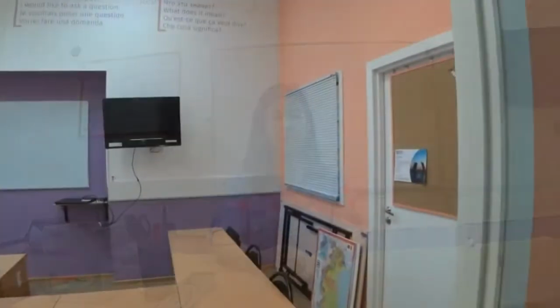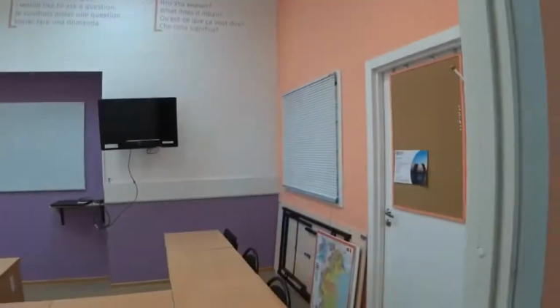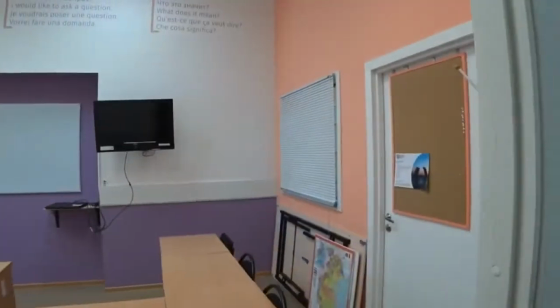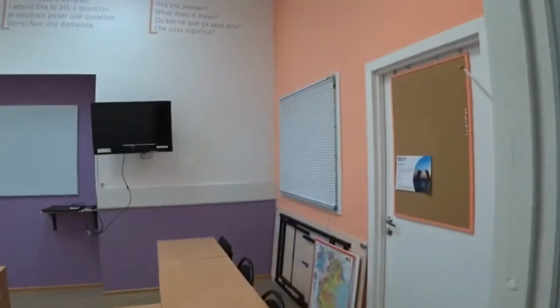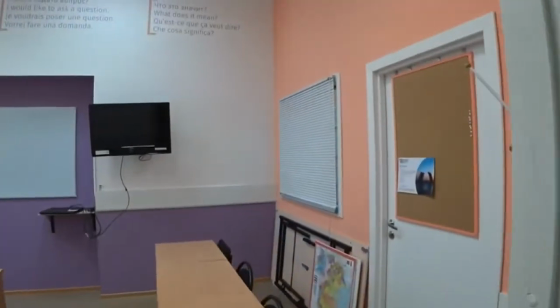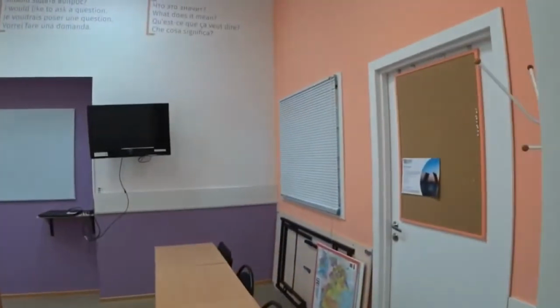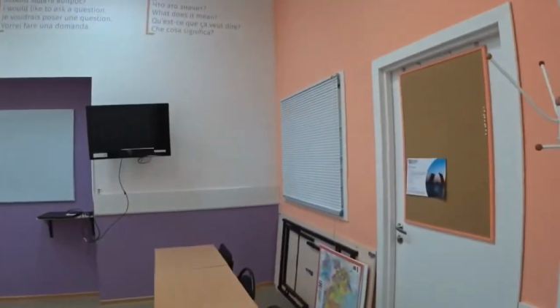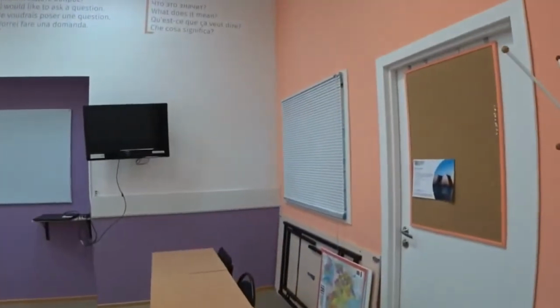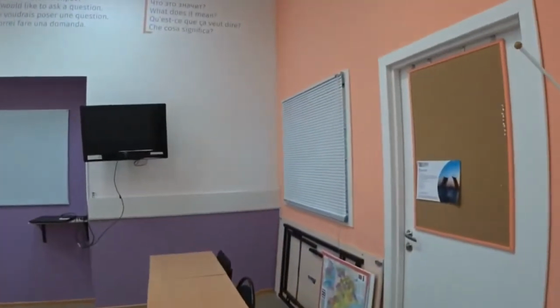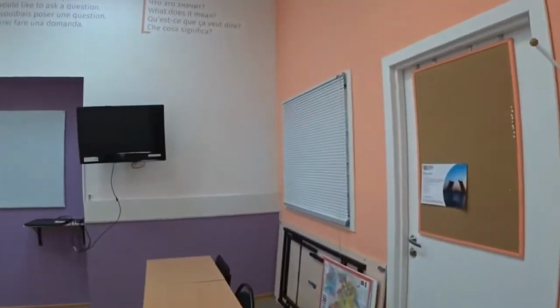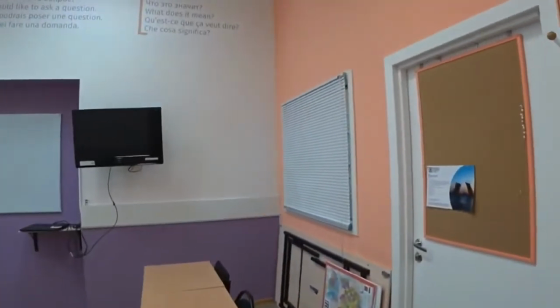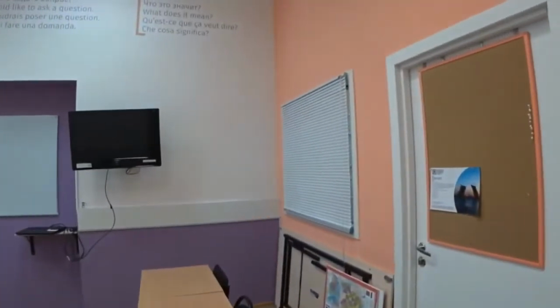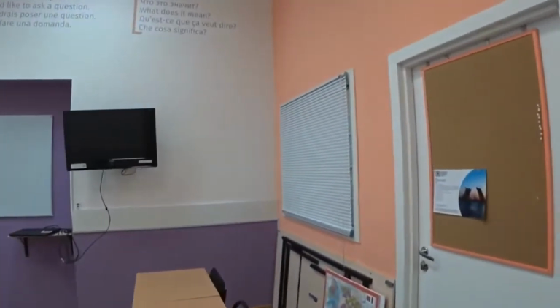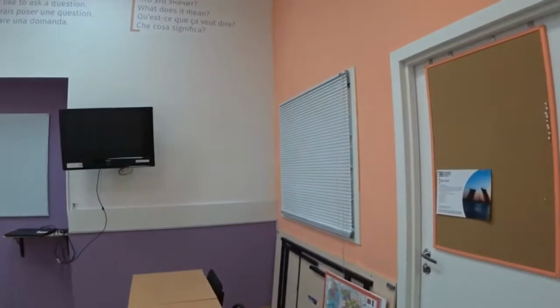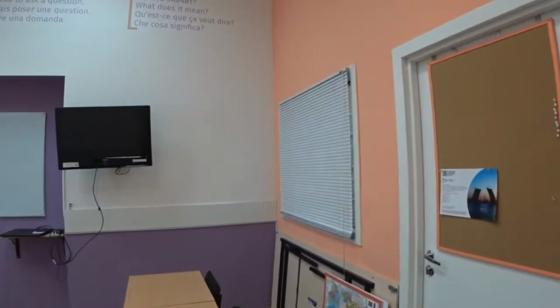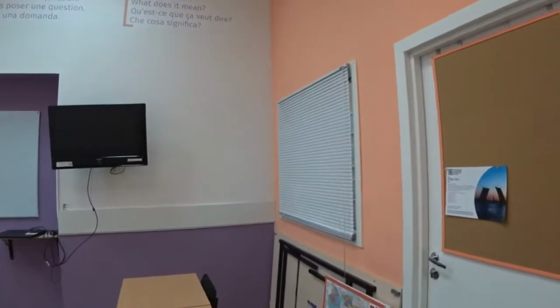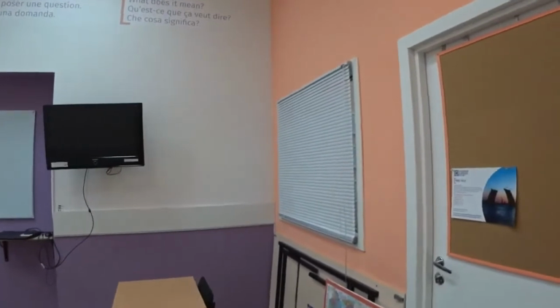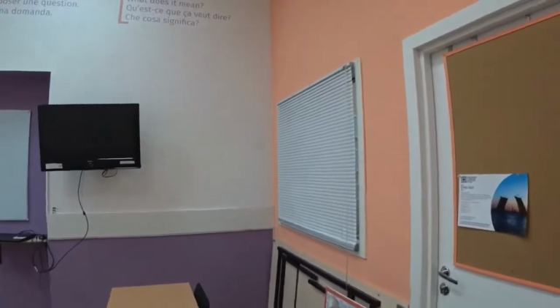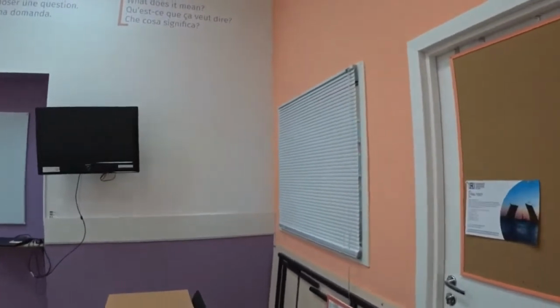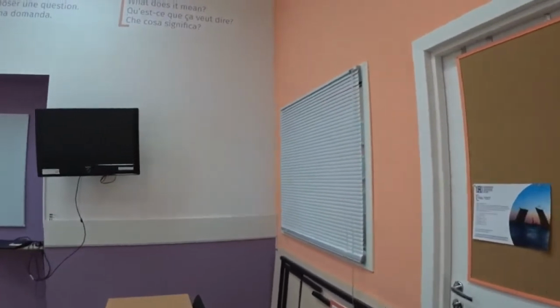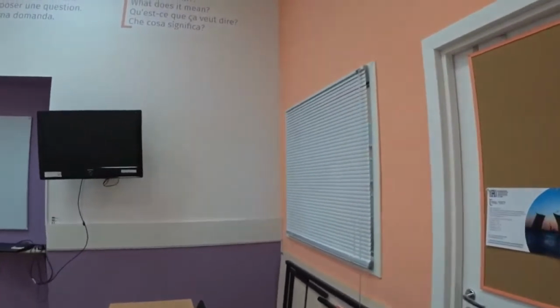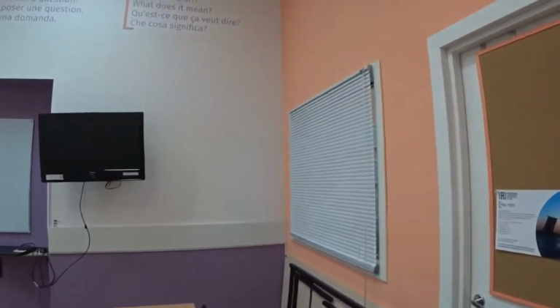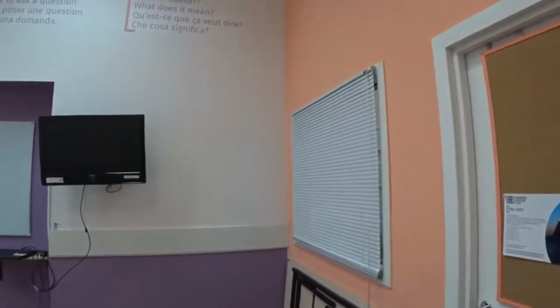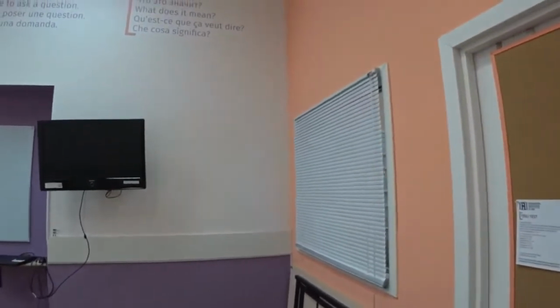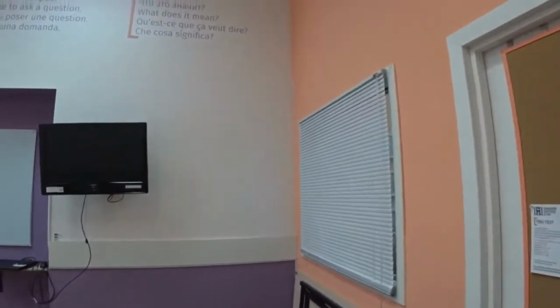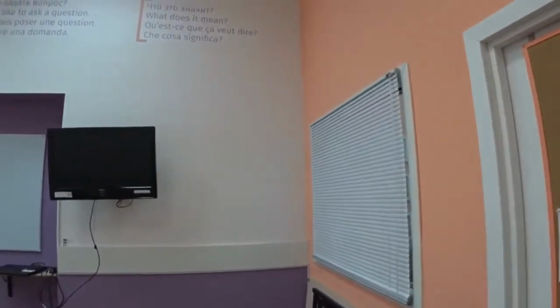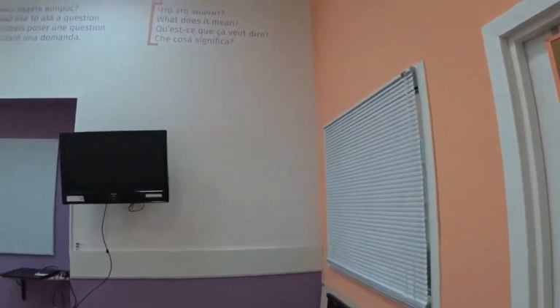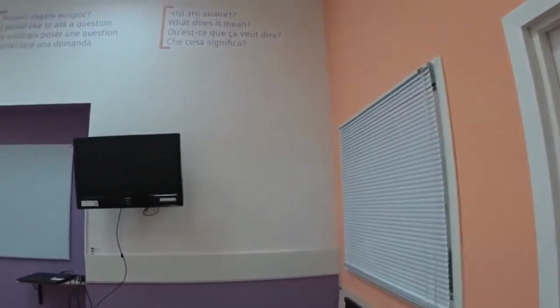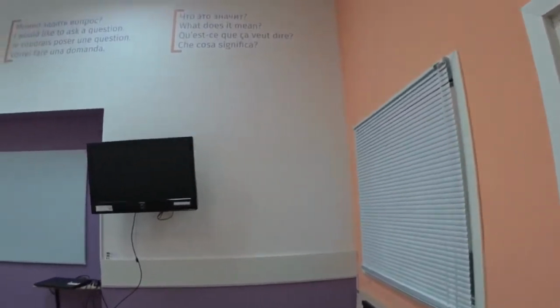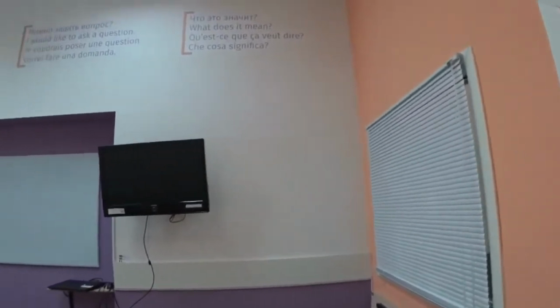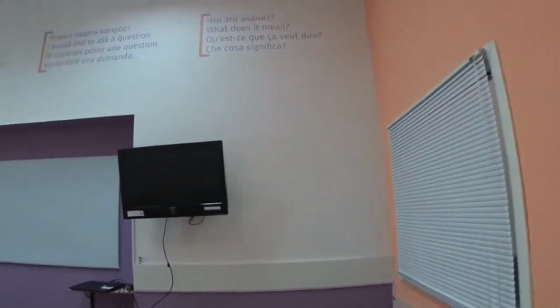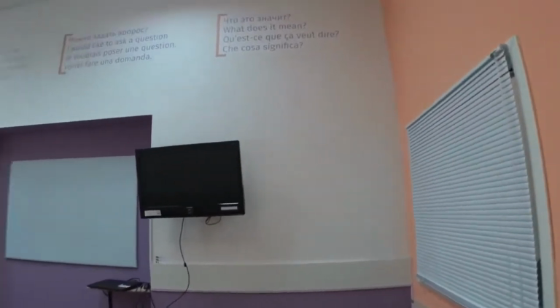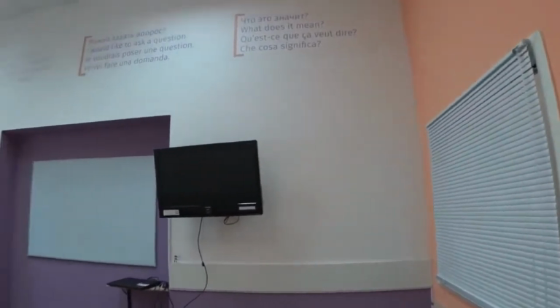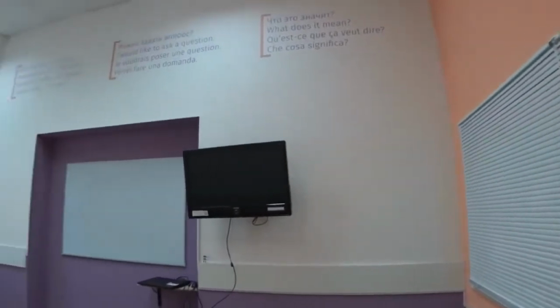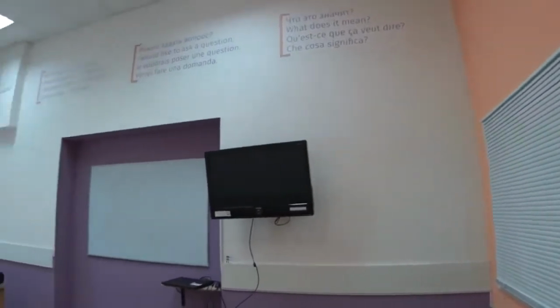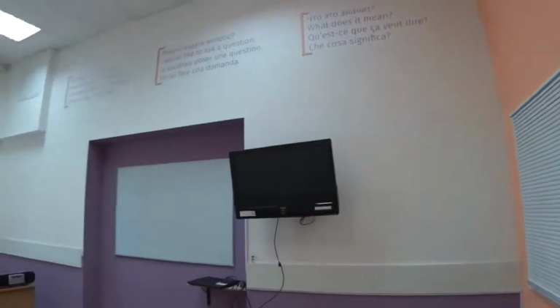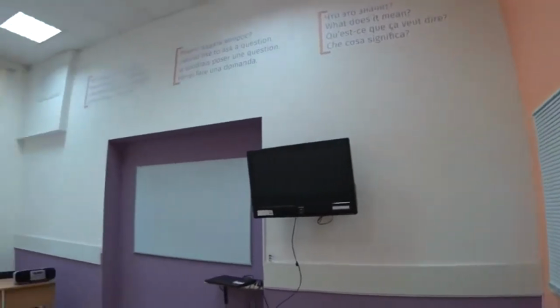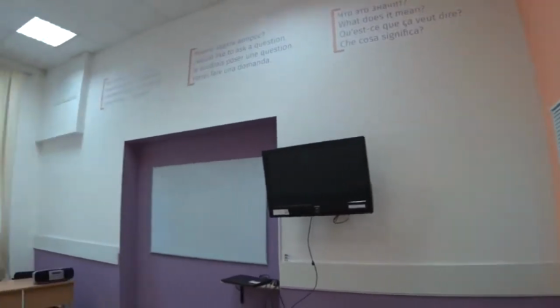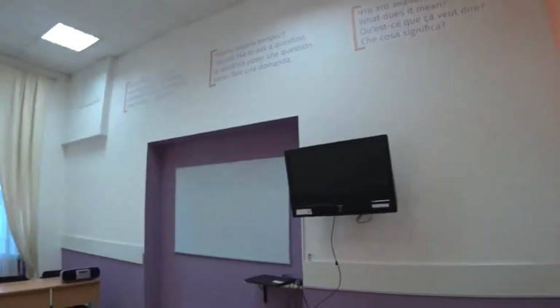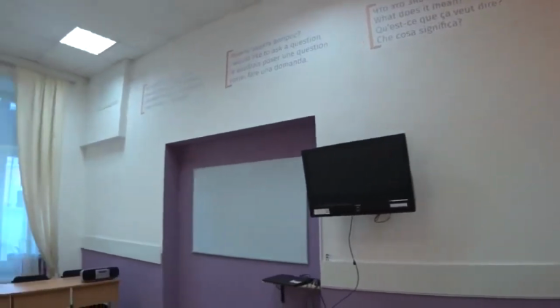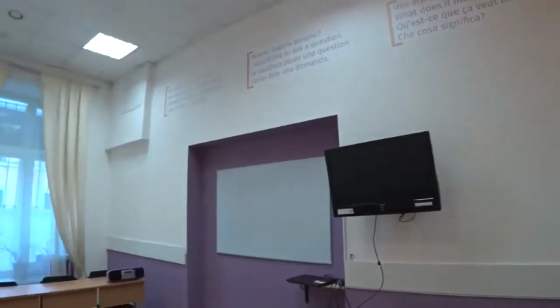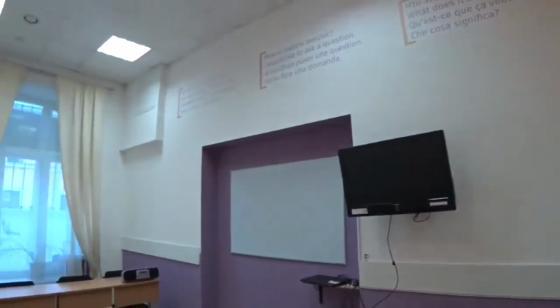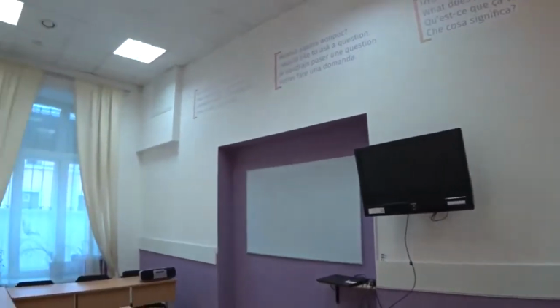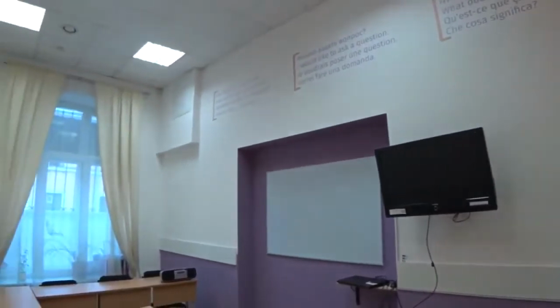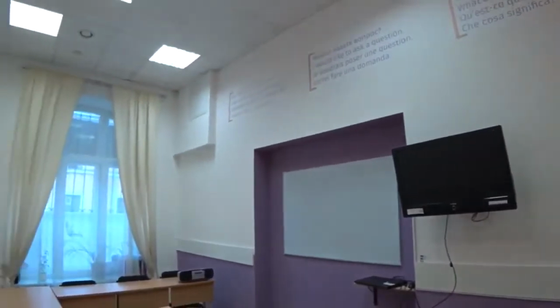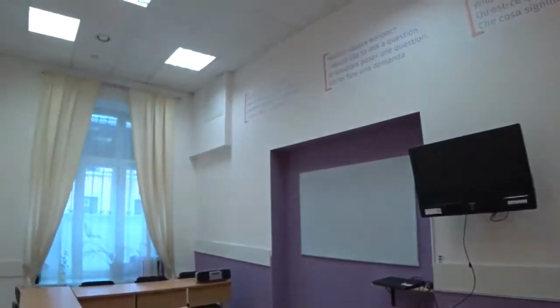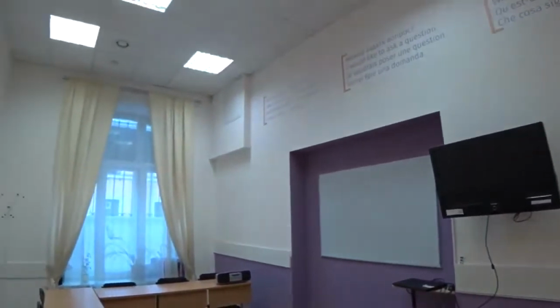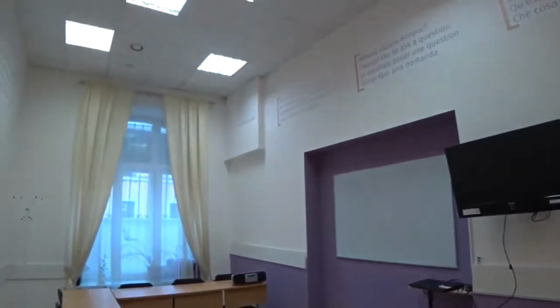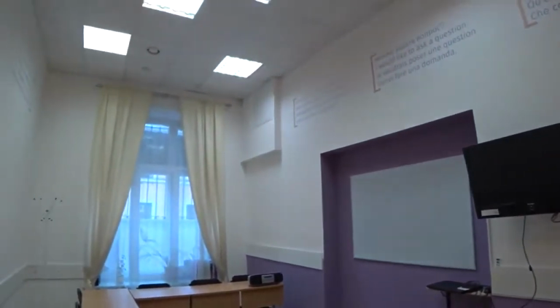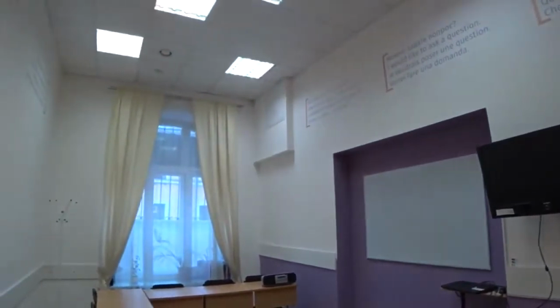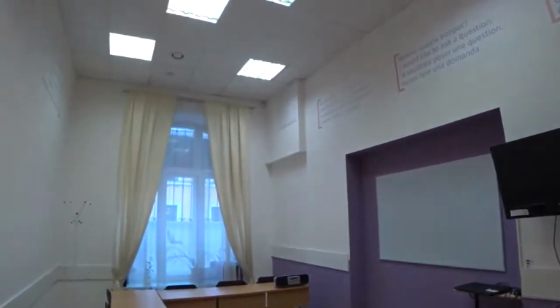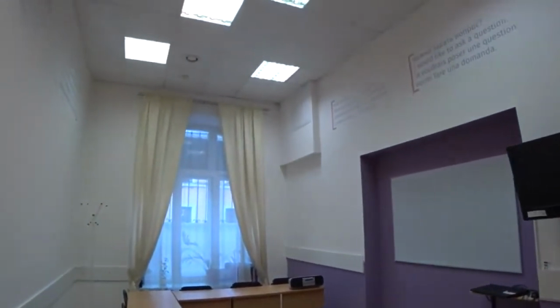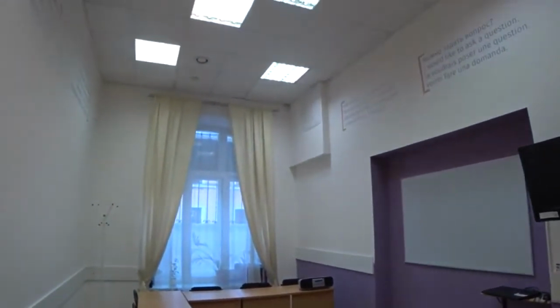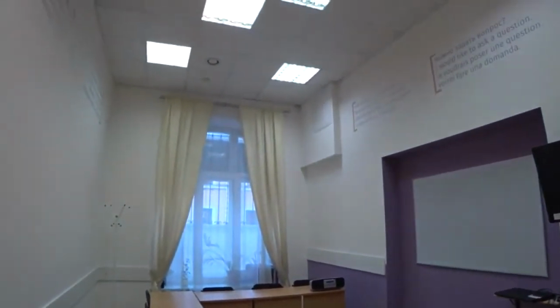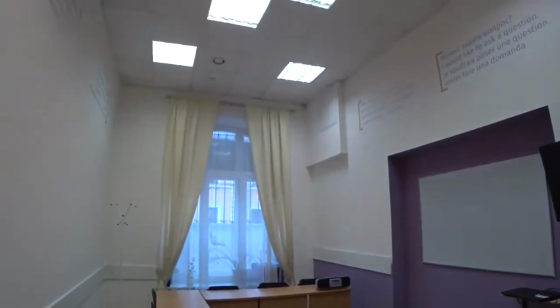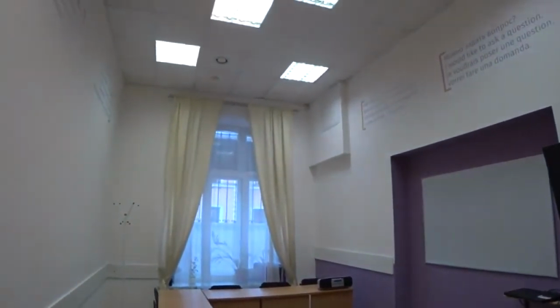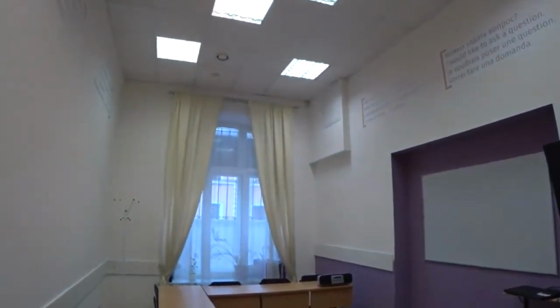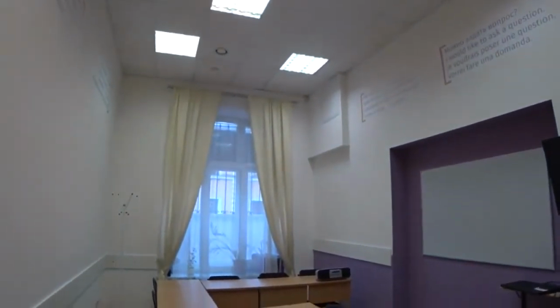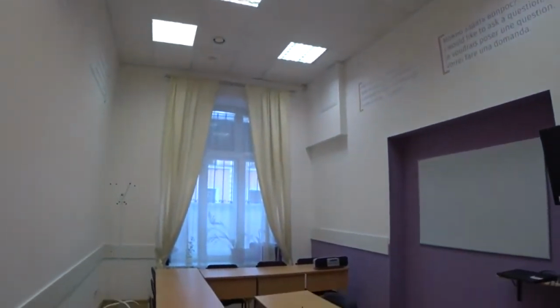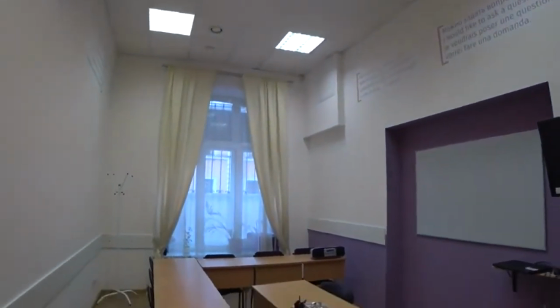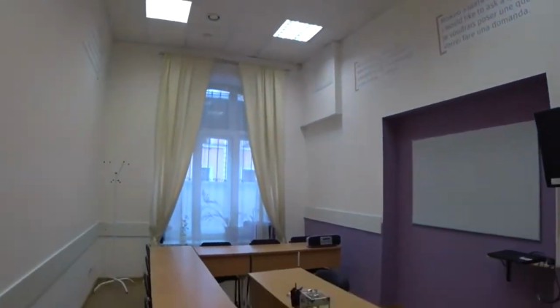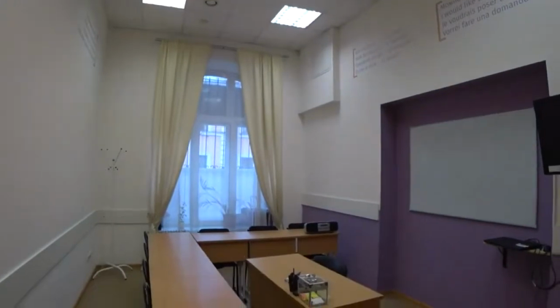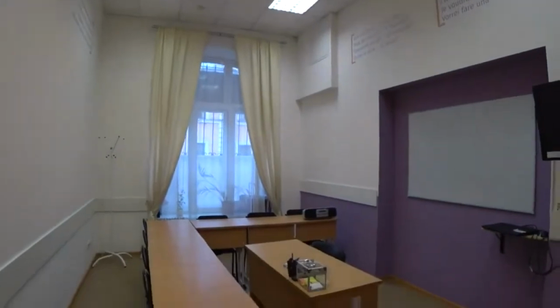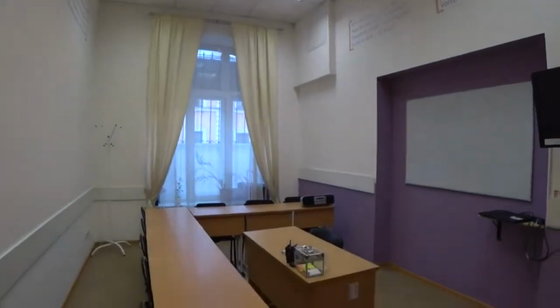This is one of the classrooms. It's bright and has all the necessary equipment for comfortable studying.